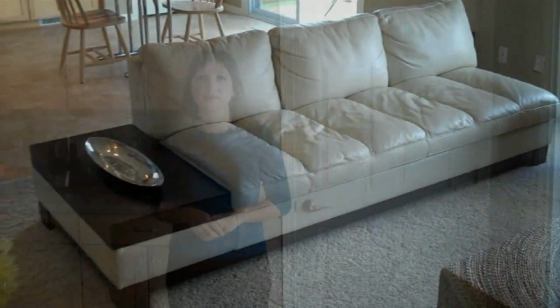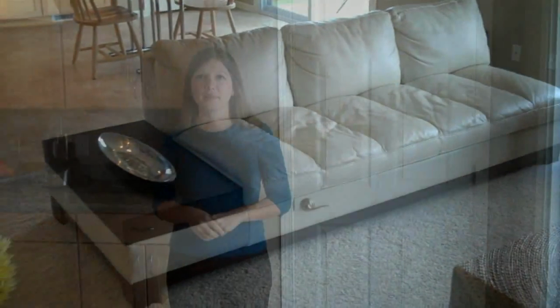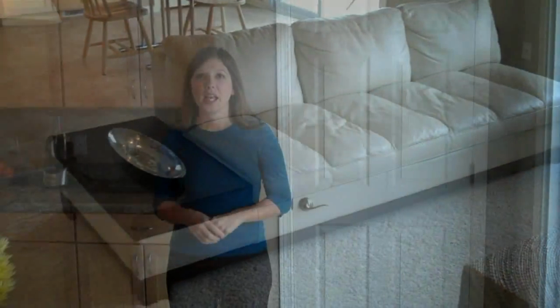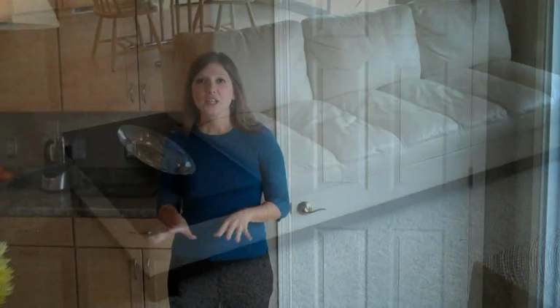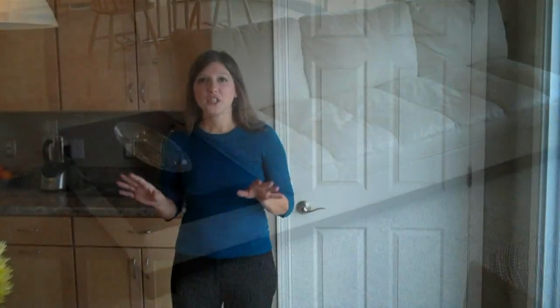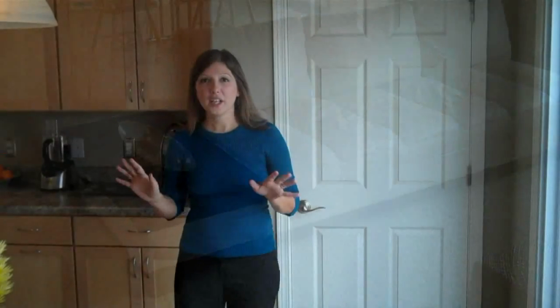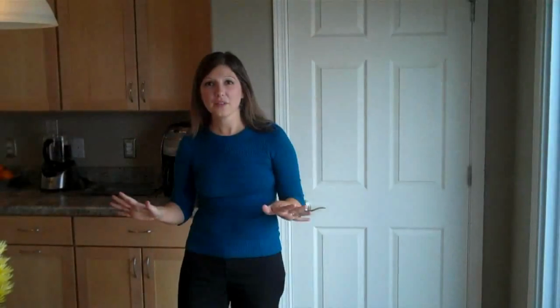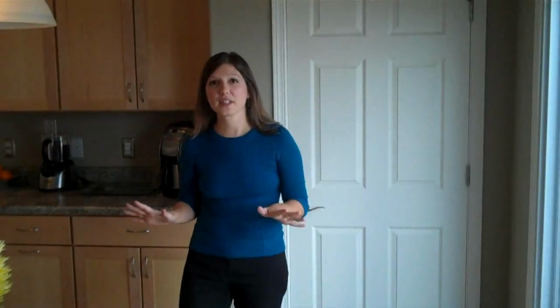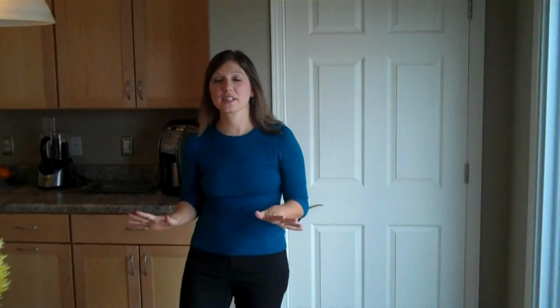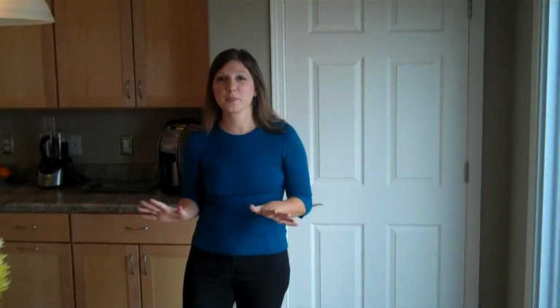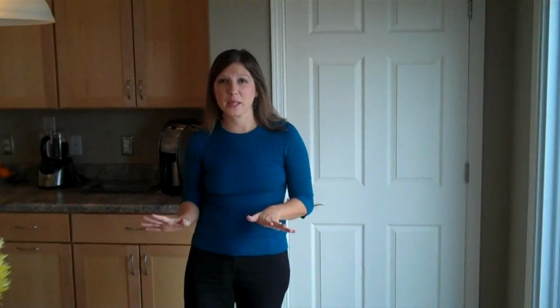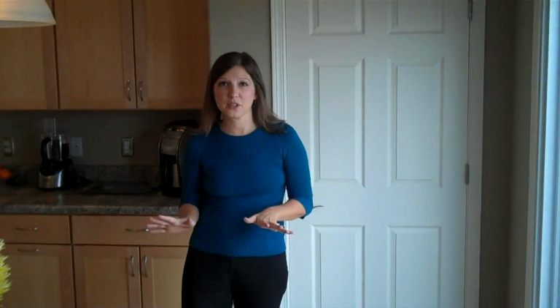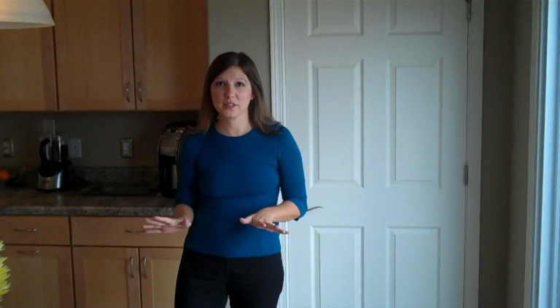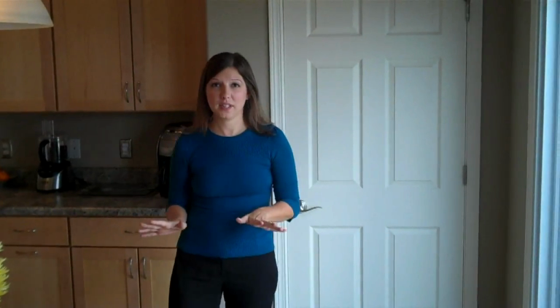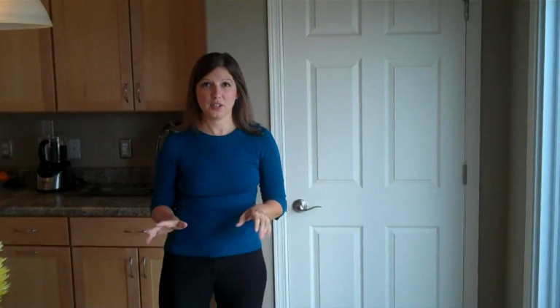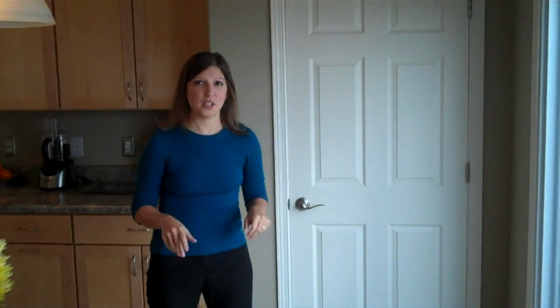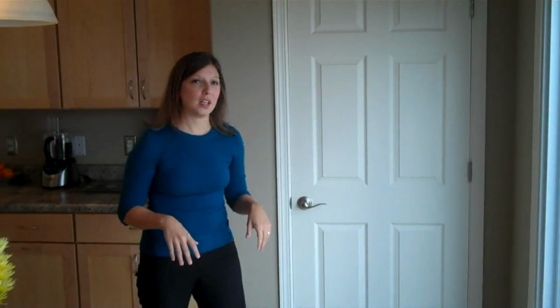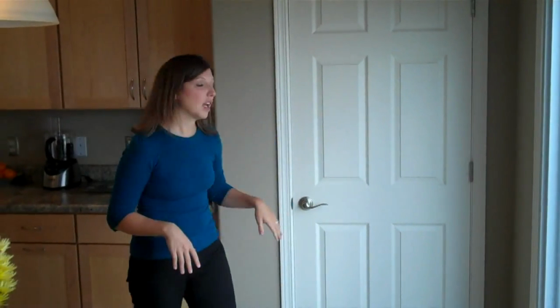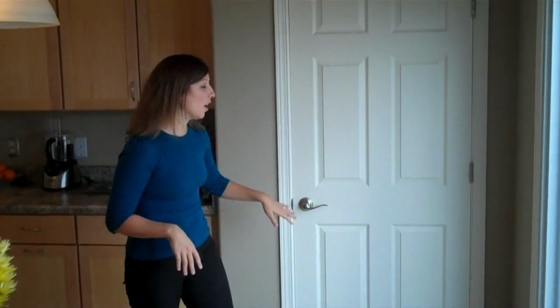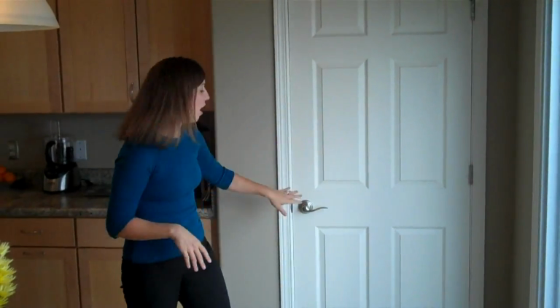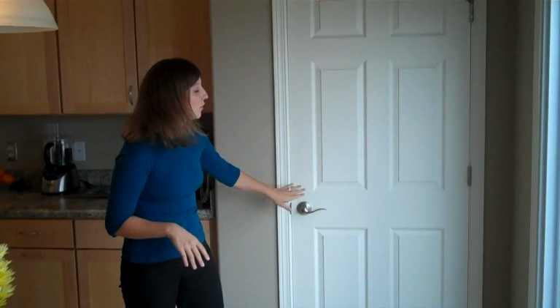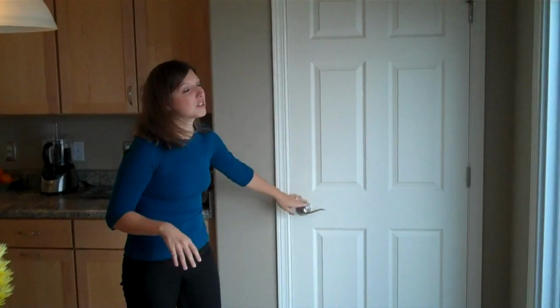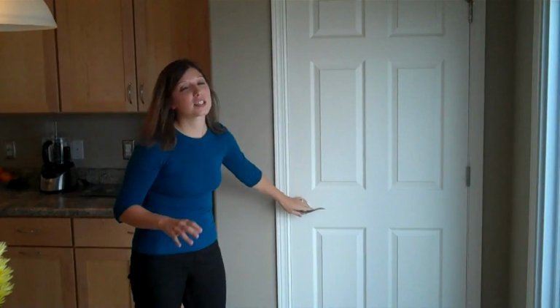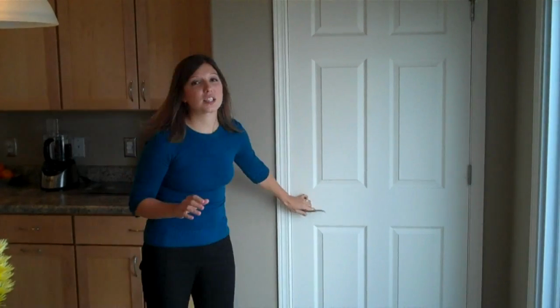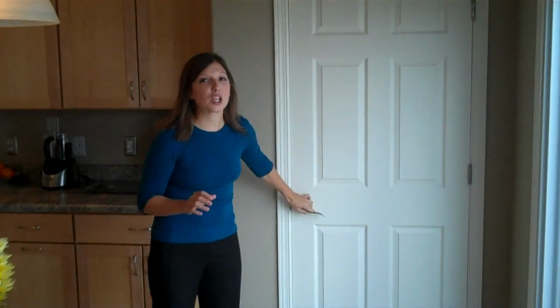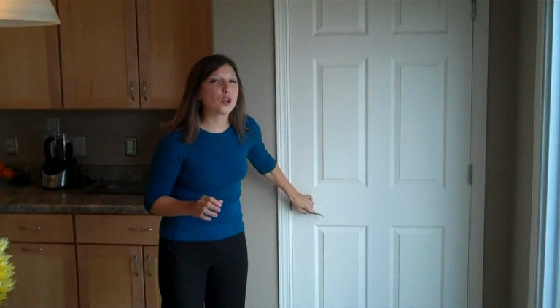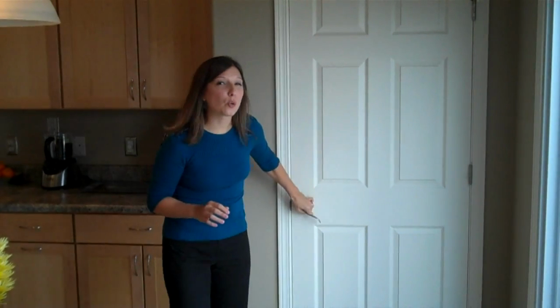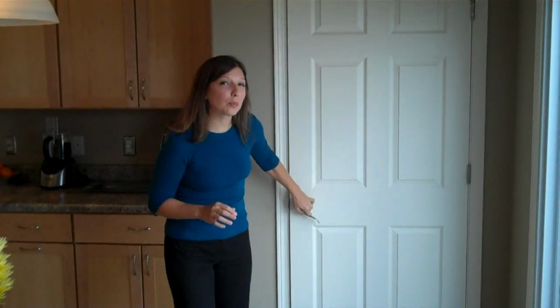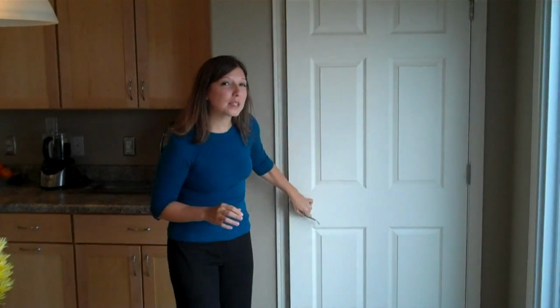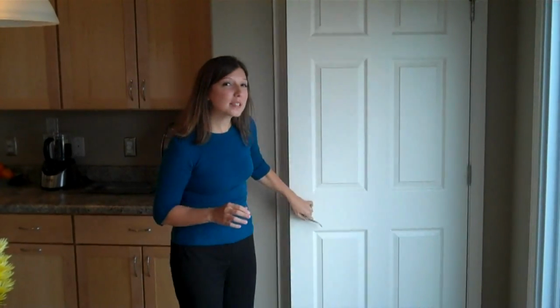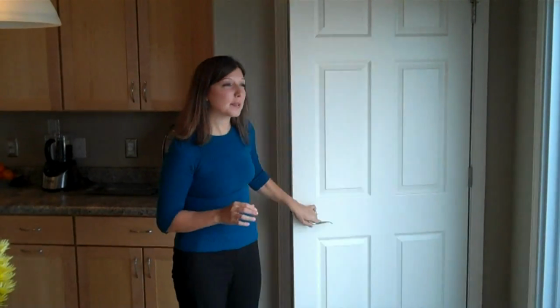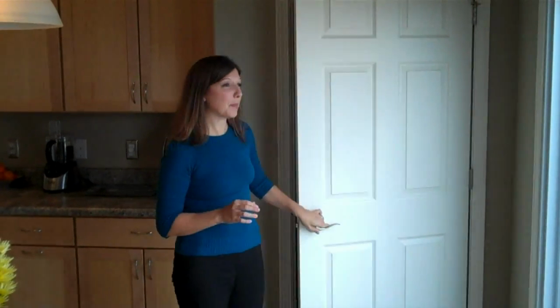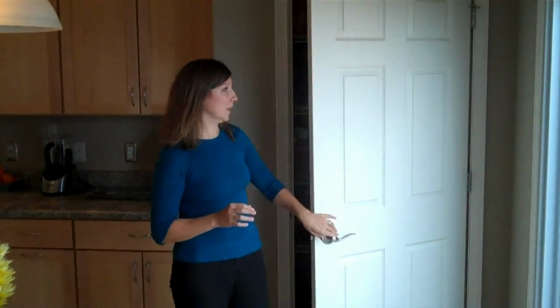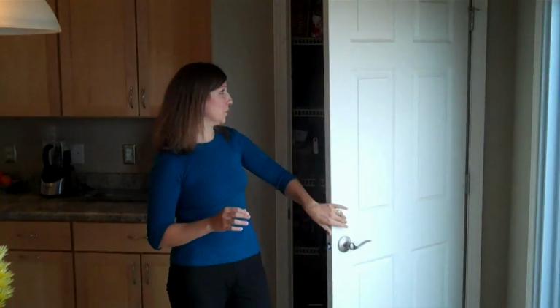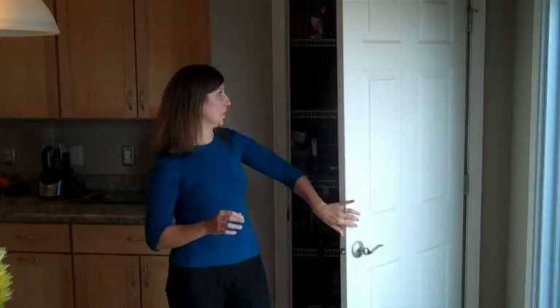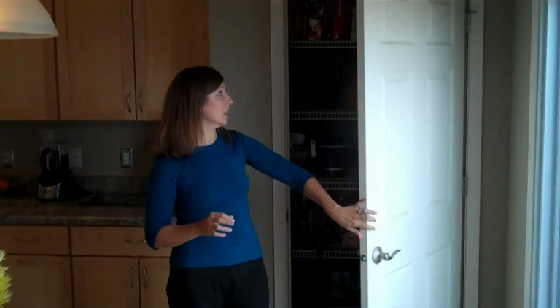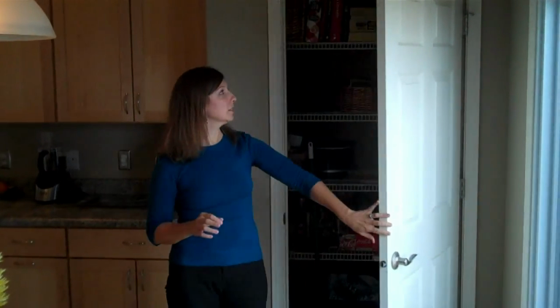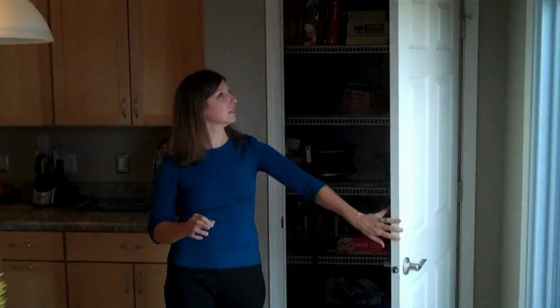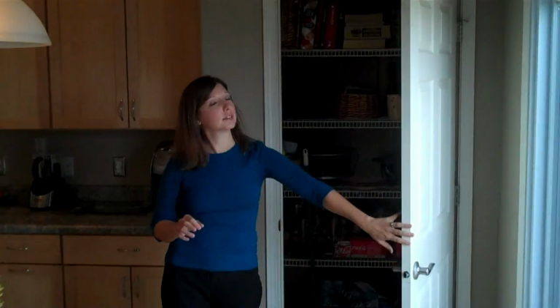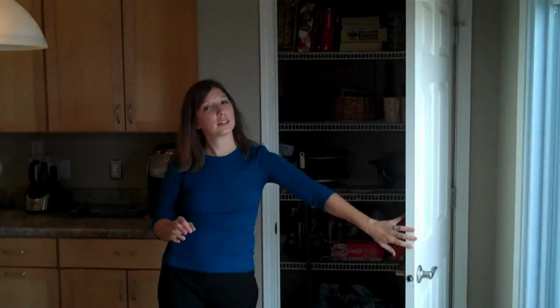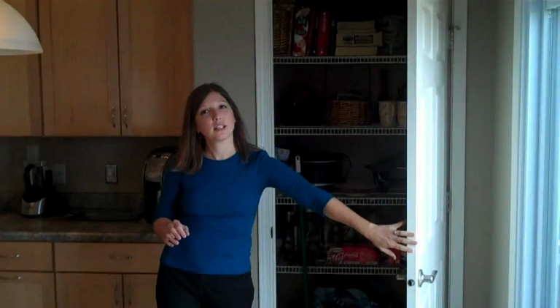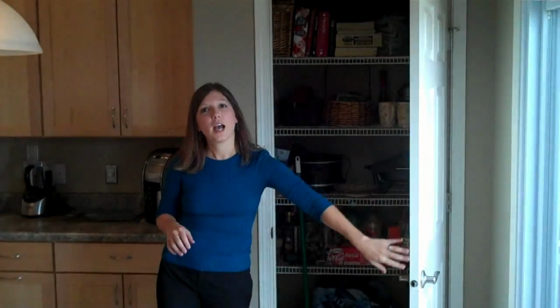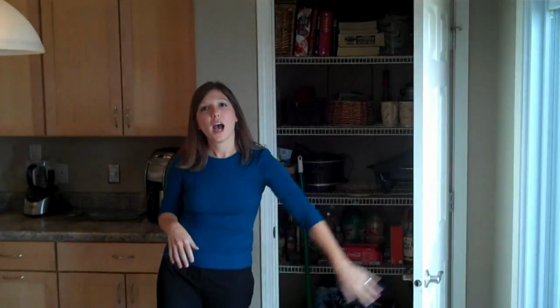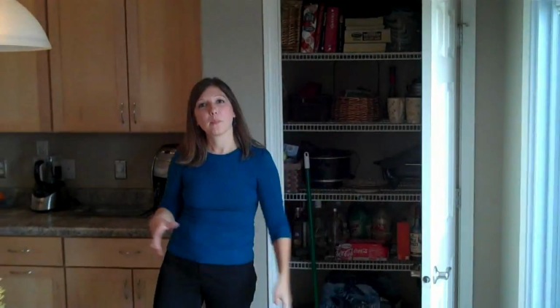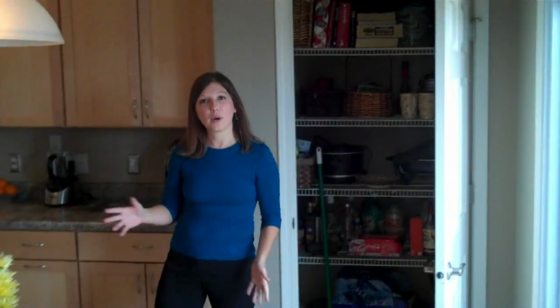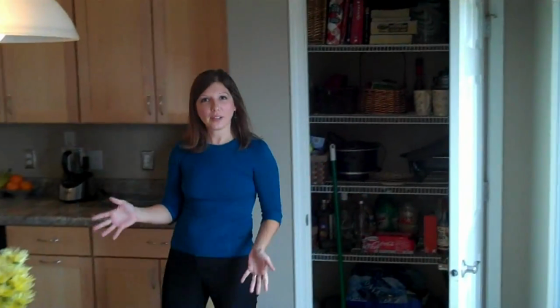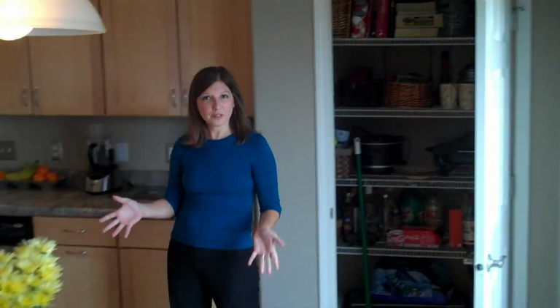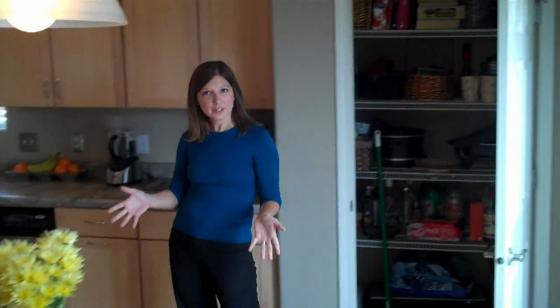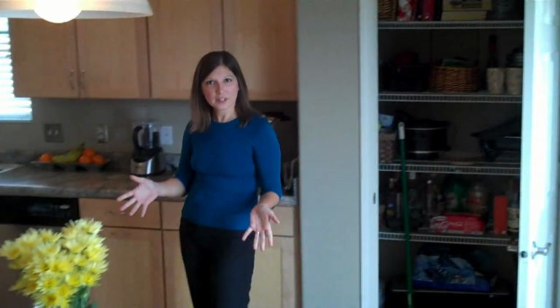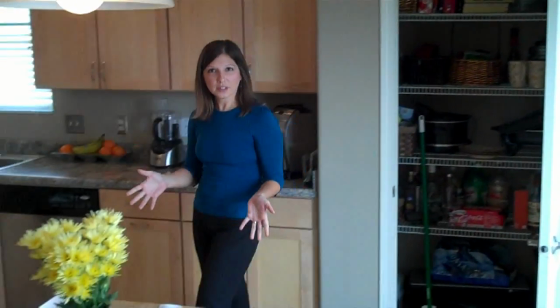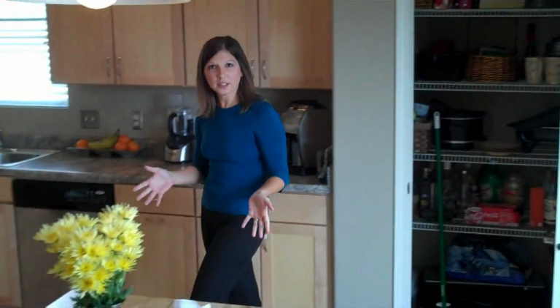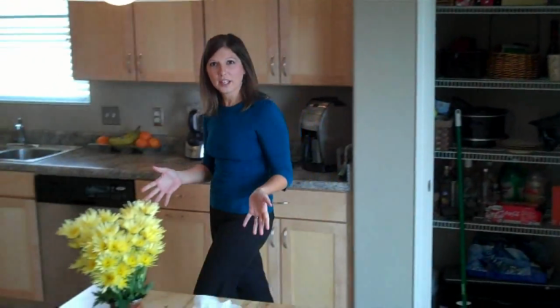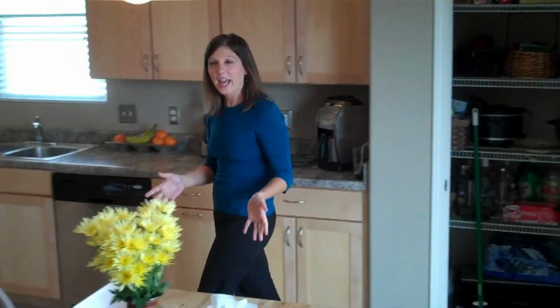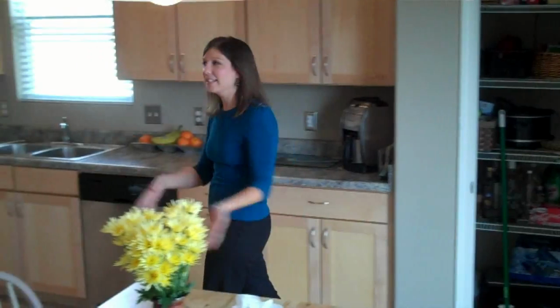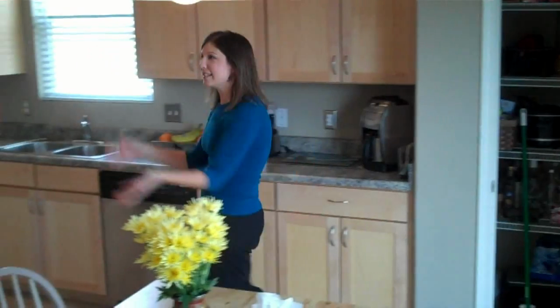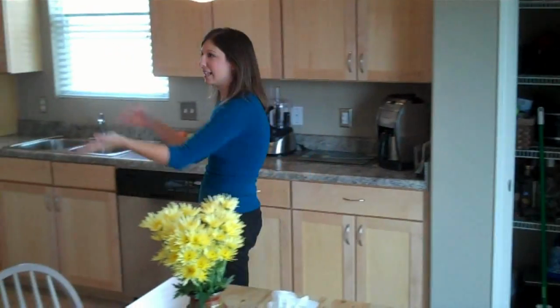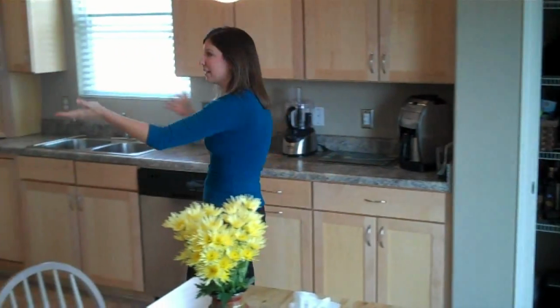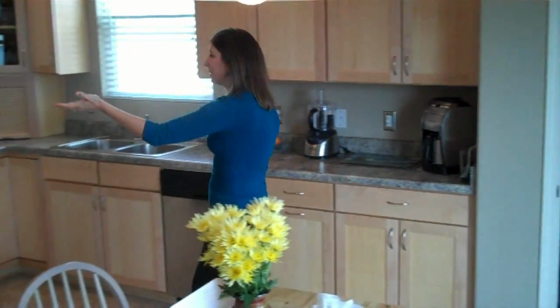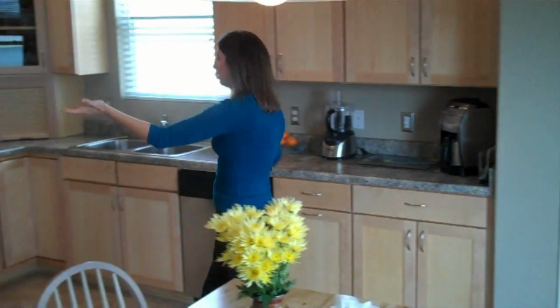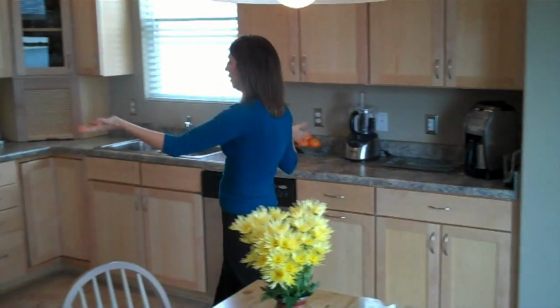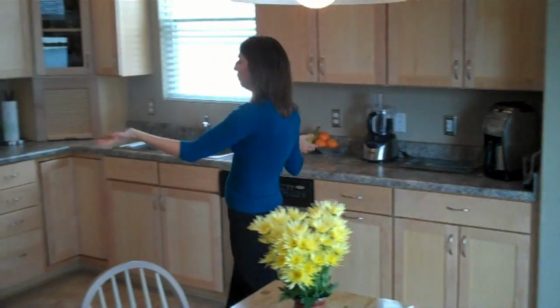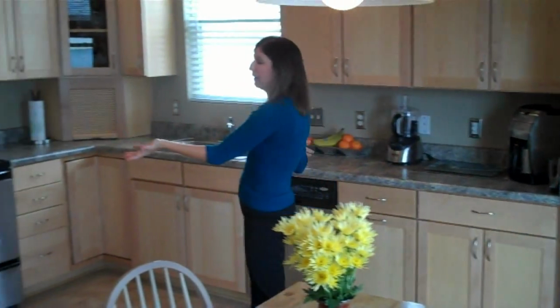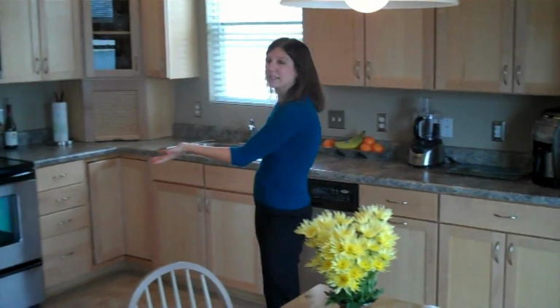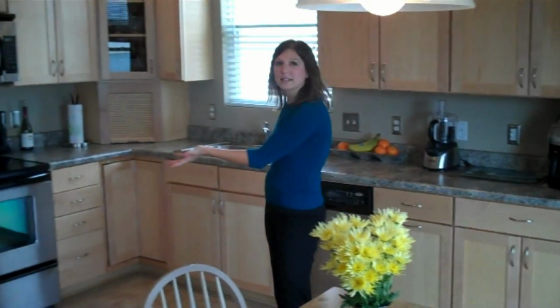Check out this spacious kitchen. It offers this enormous pantry, a breakfast nook, and stainless steel appliances.